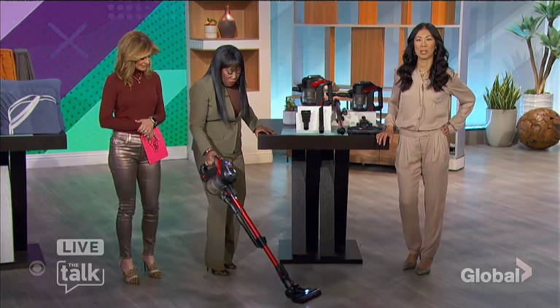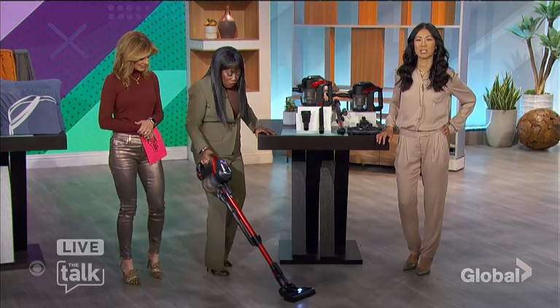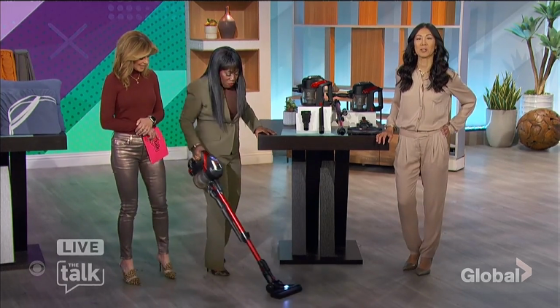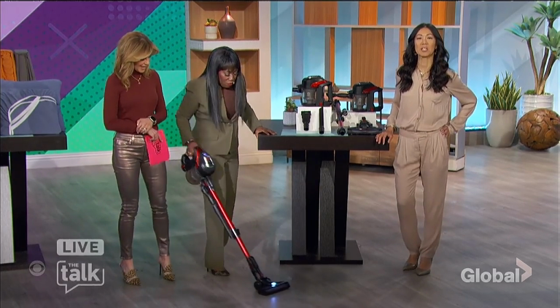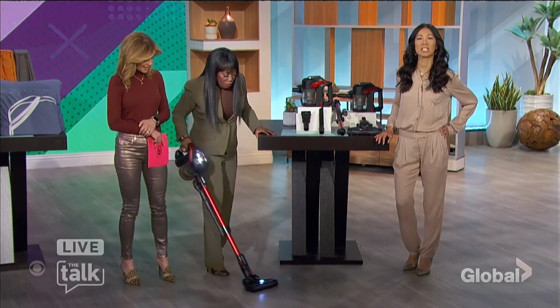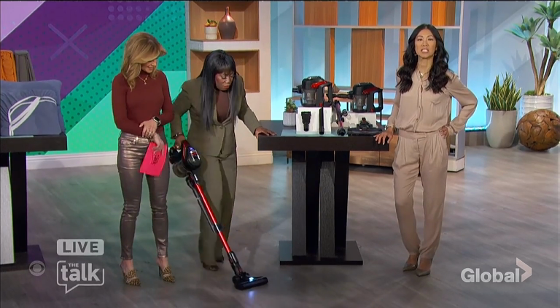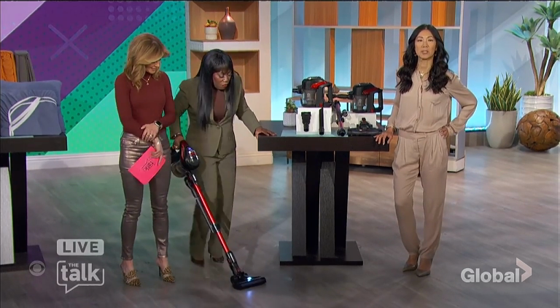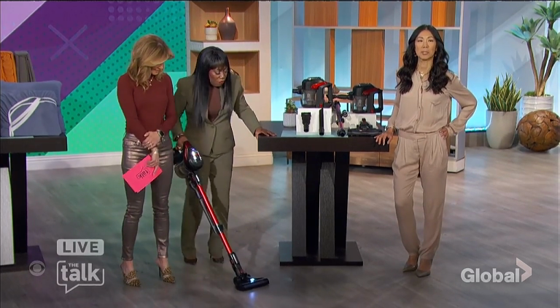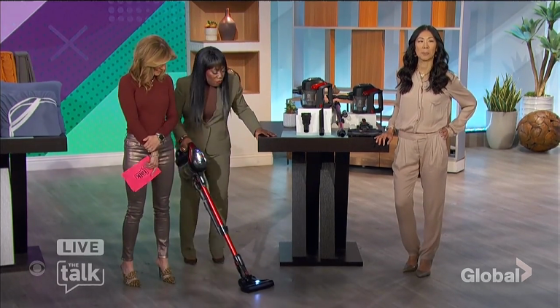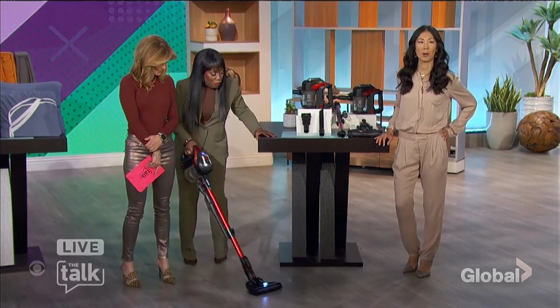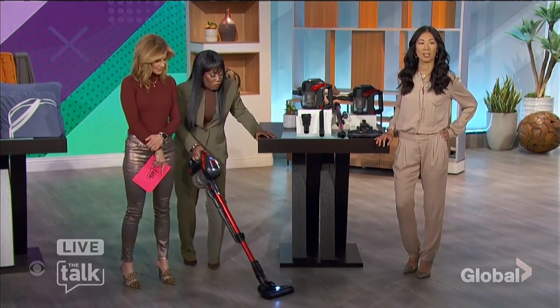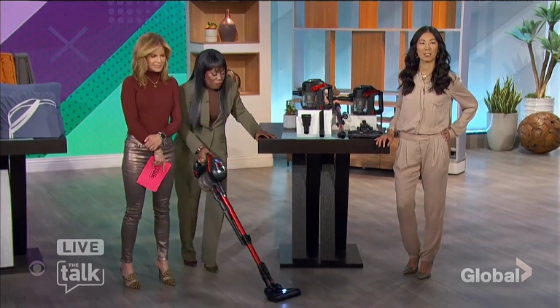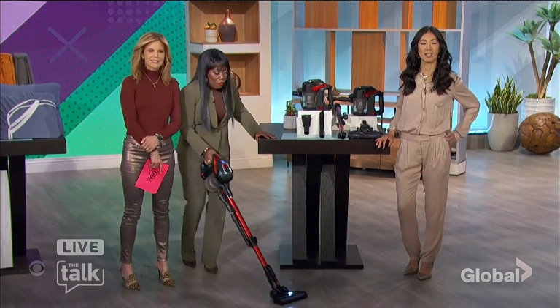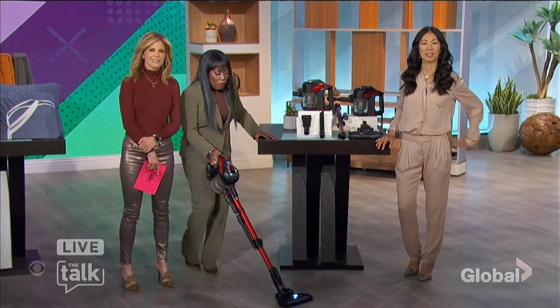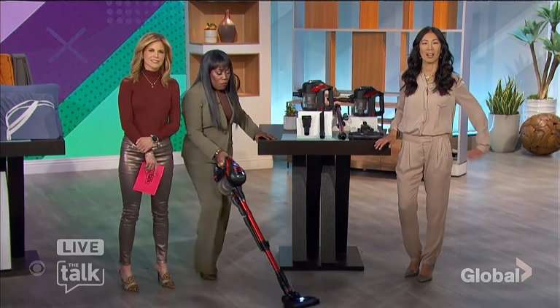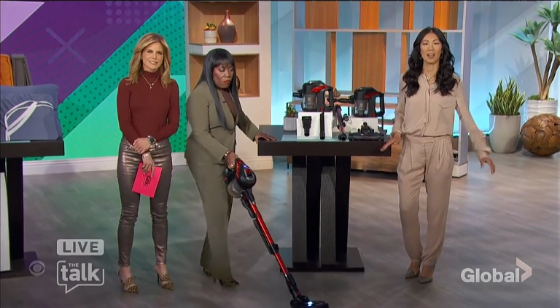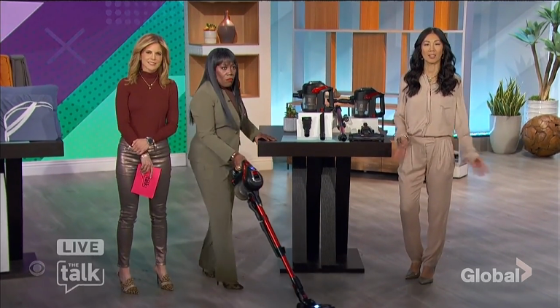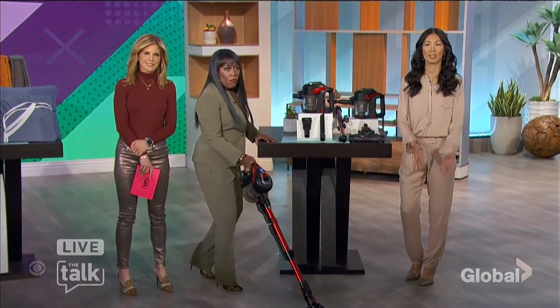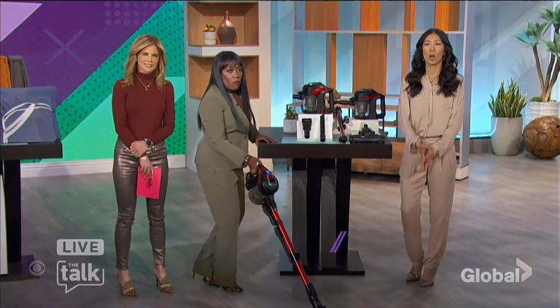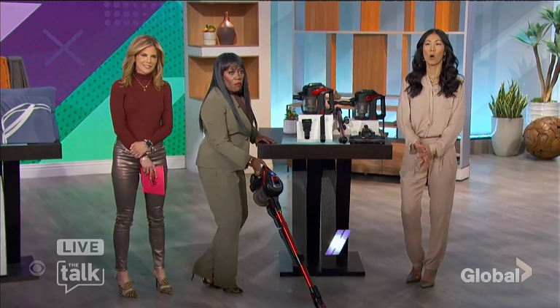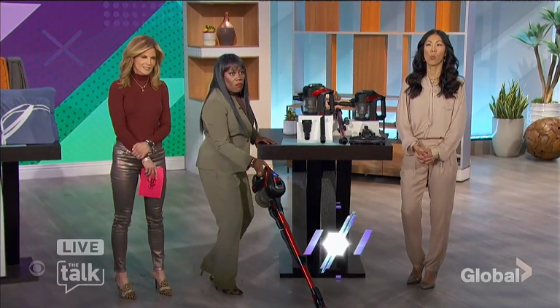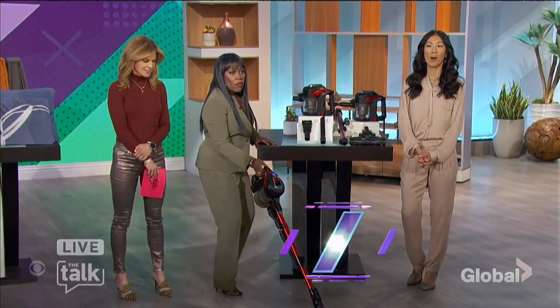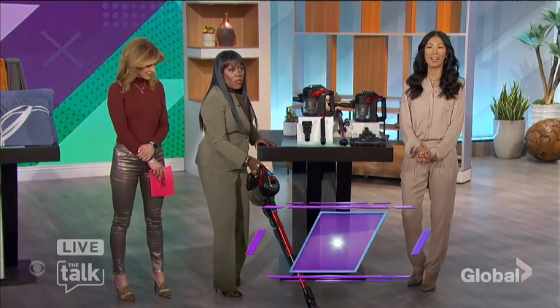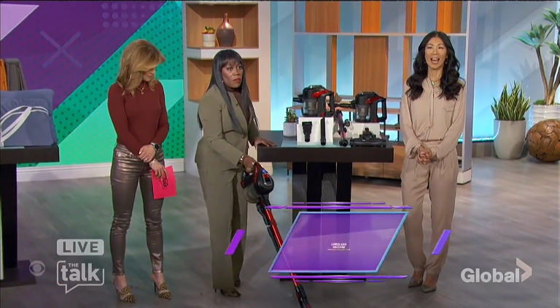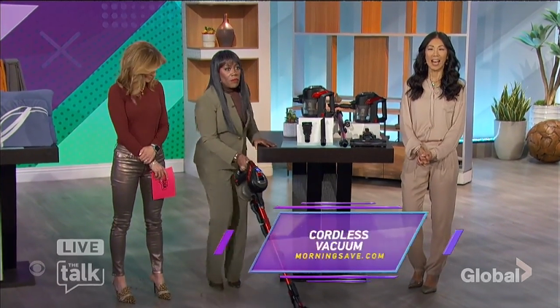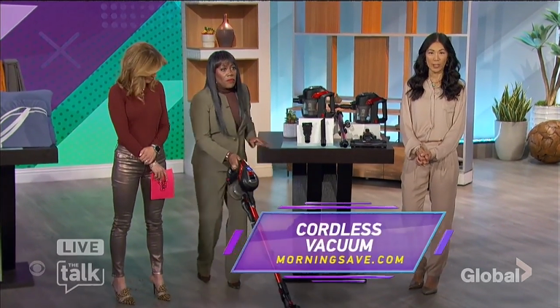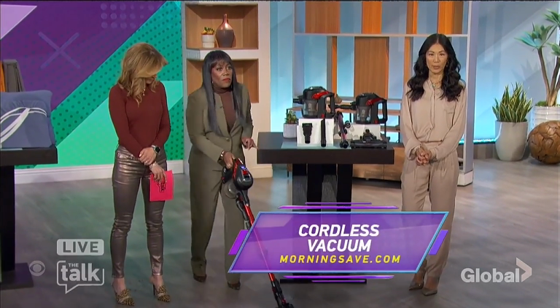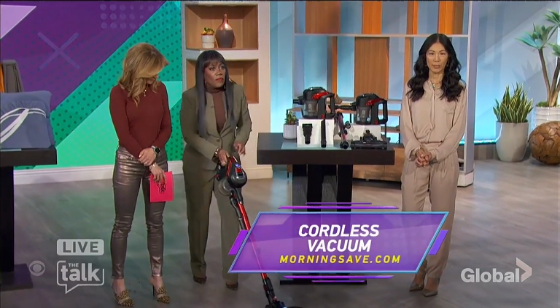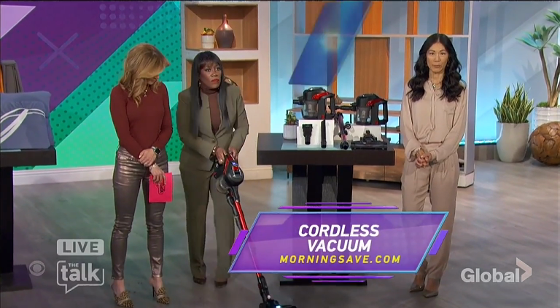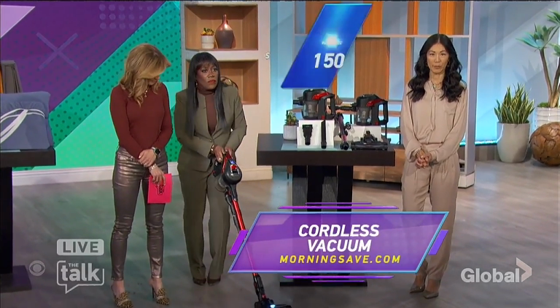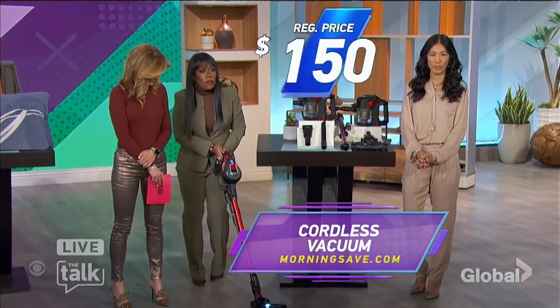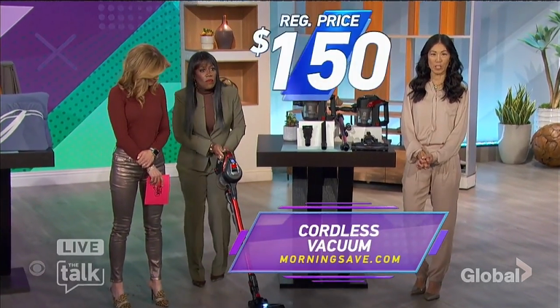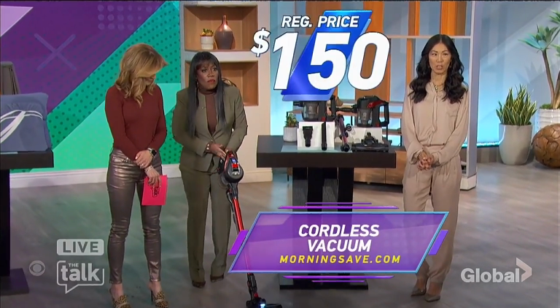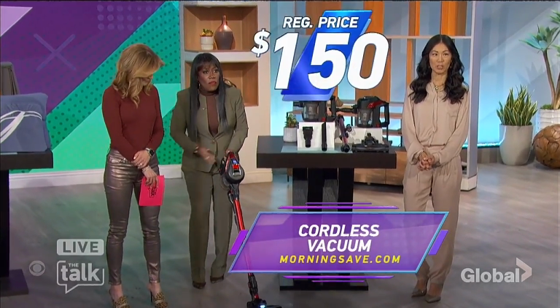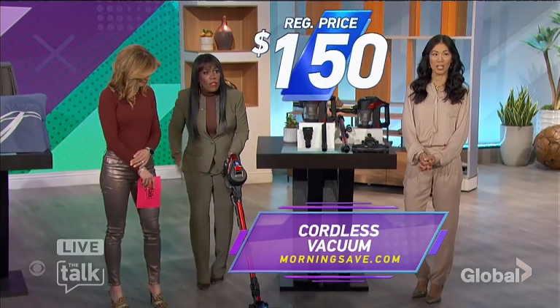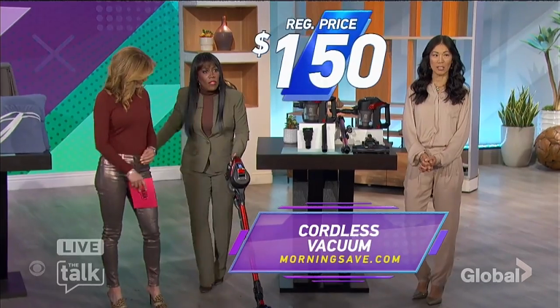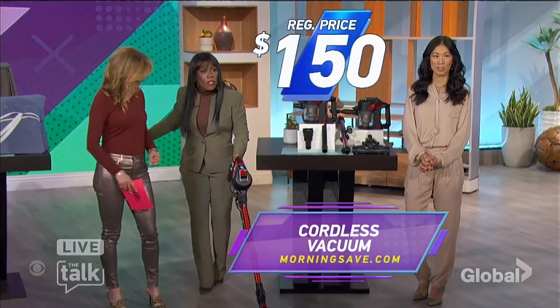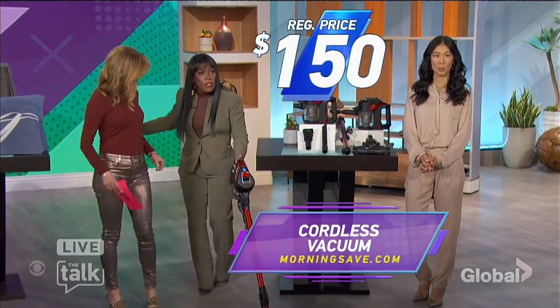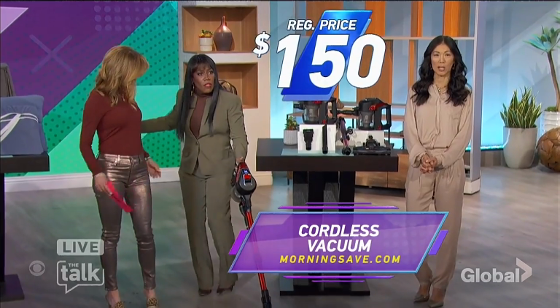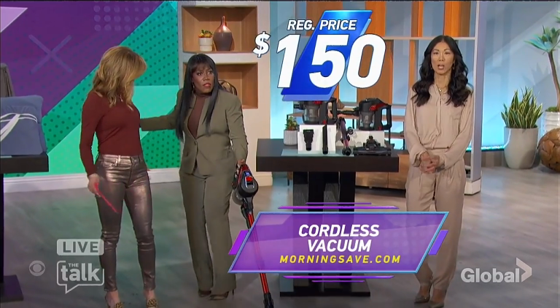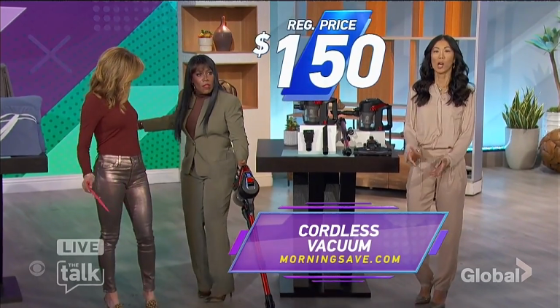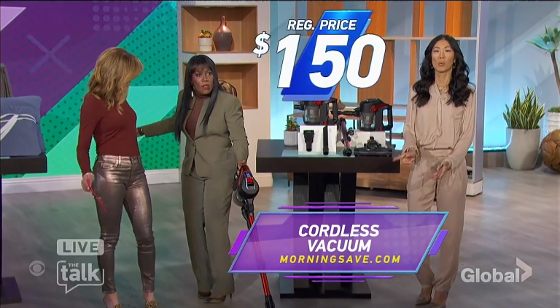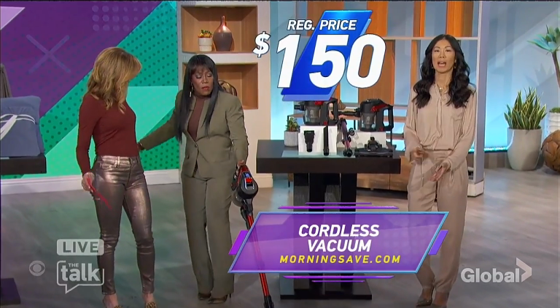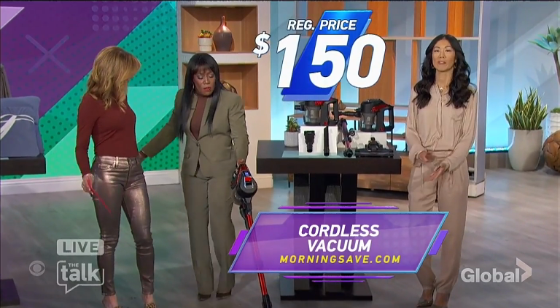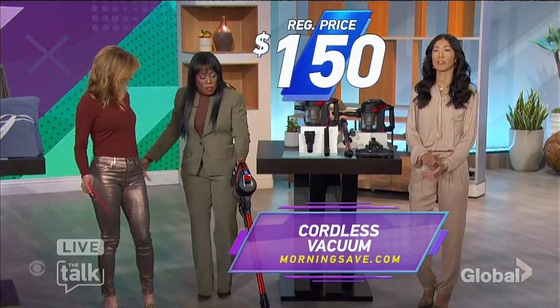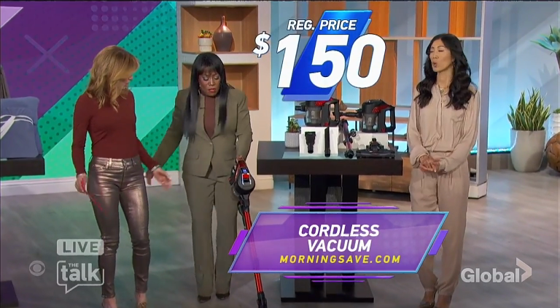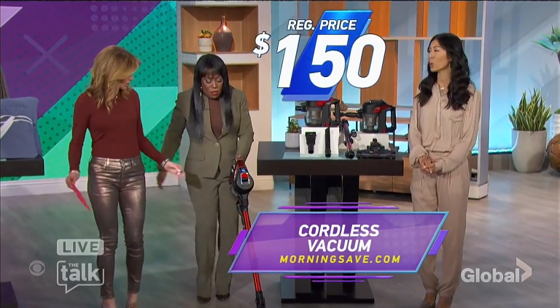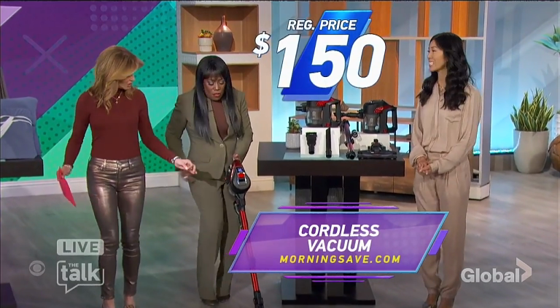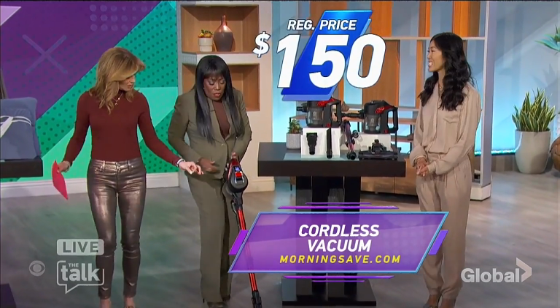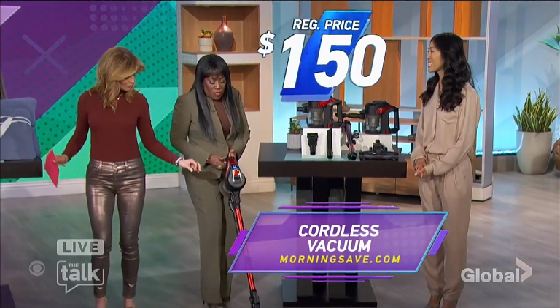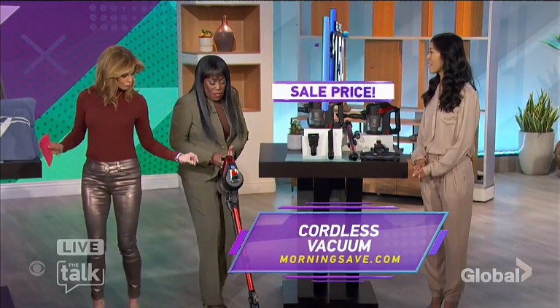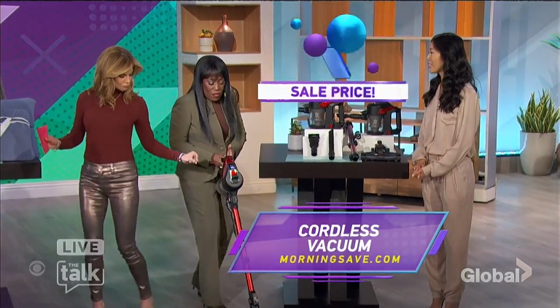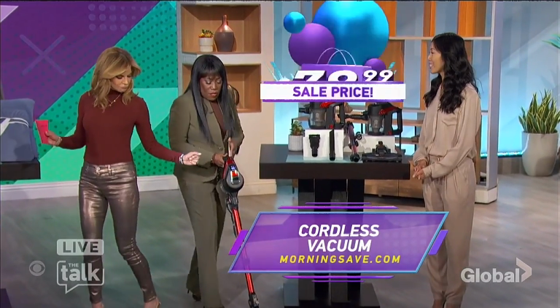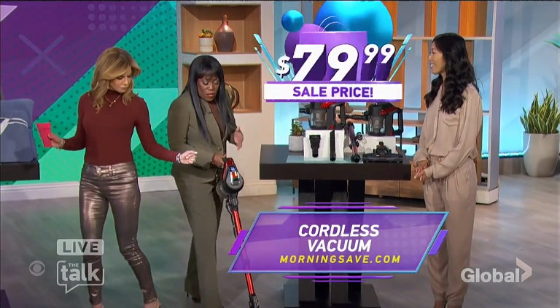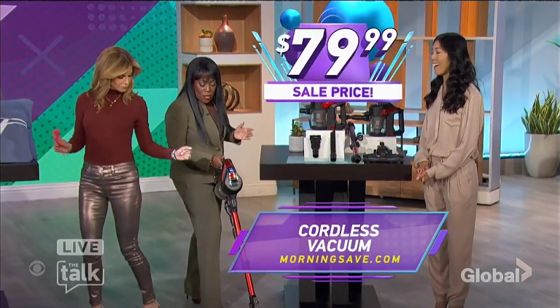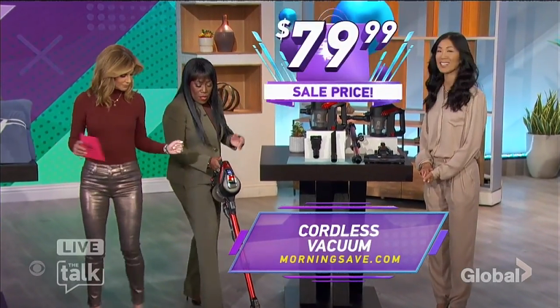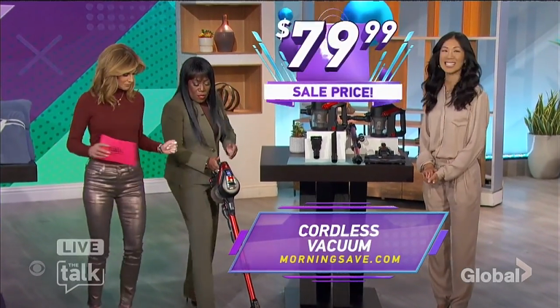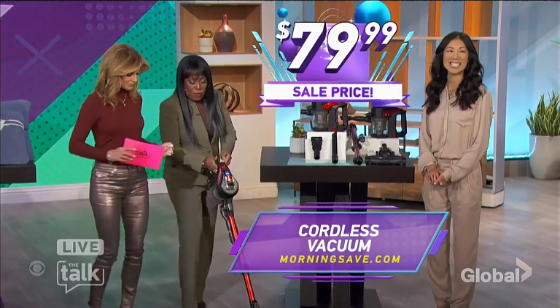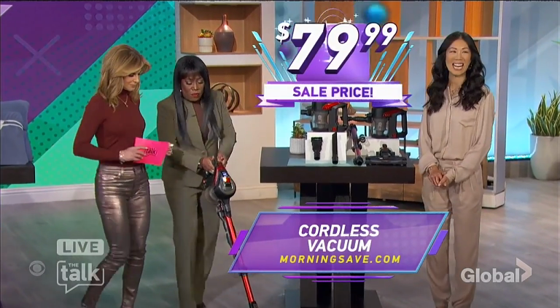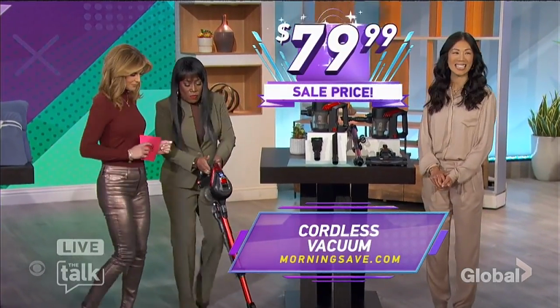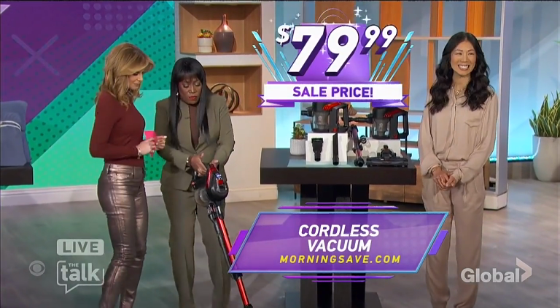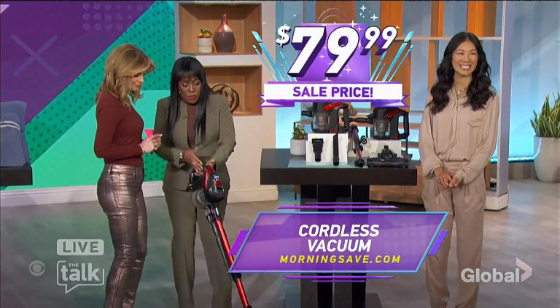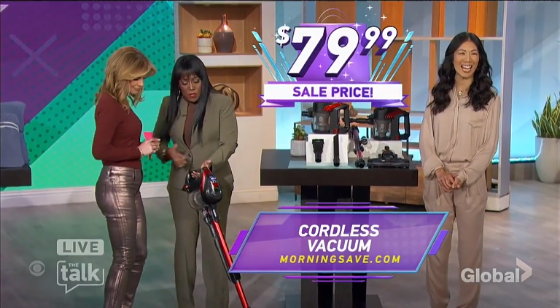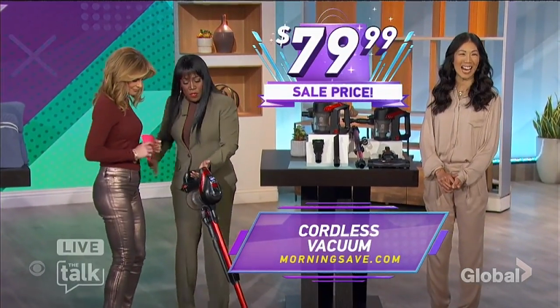All right, let's get to that price. Now, this can be priced as high as $150 elsewhere — we have it for only $79.99.